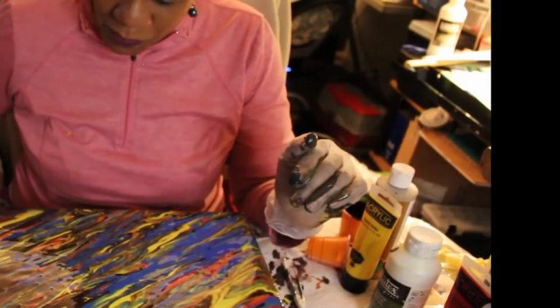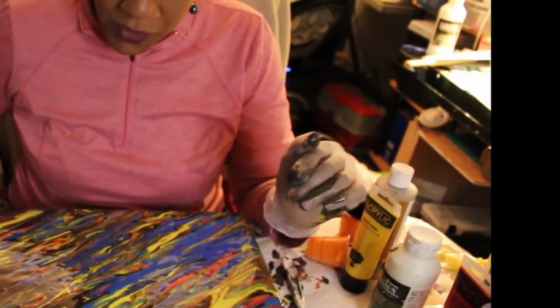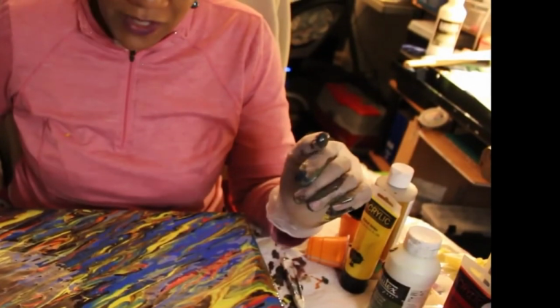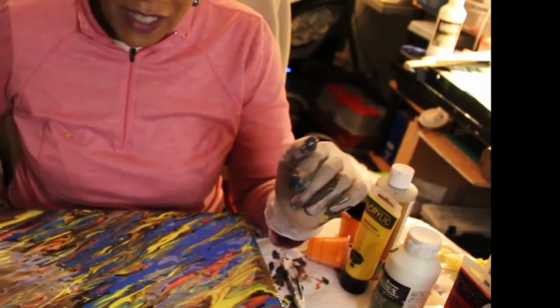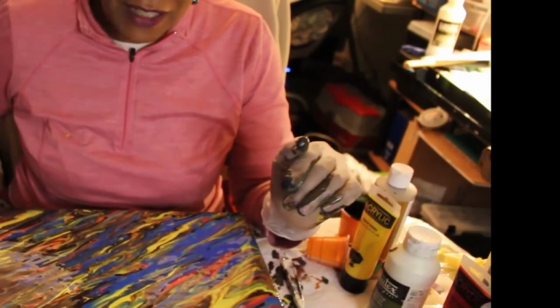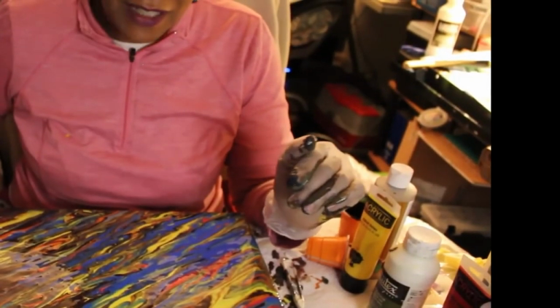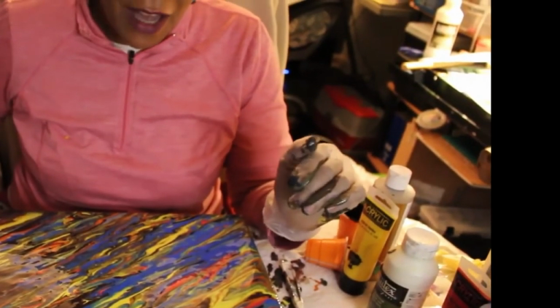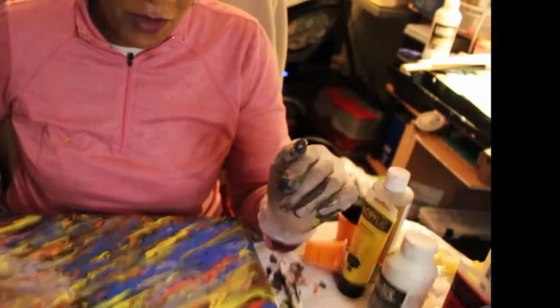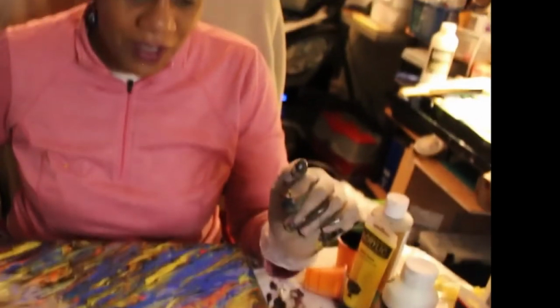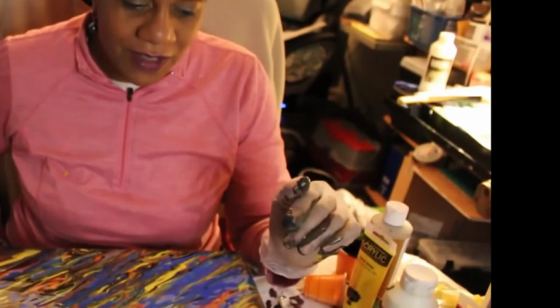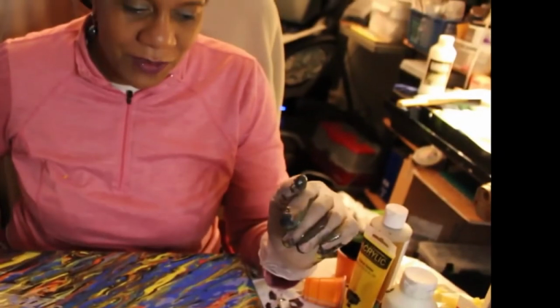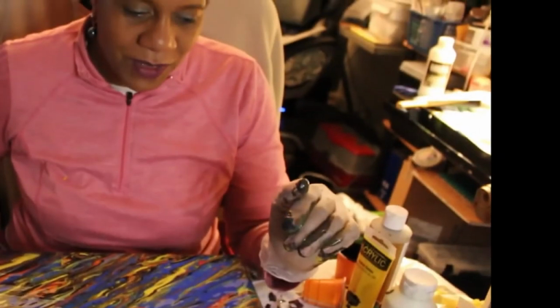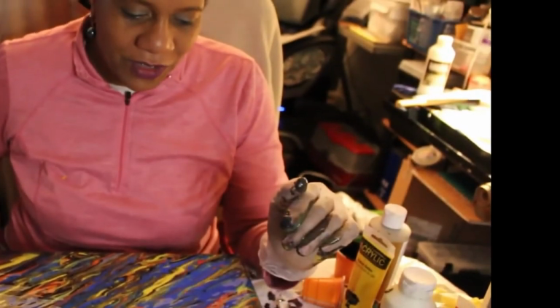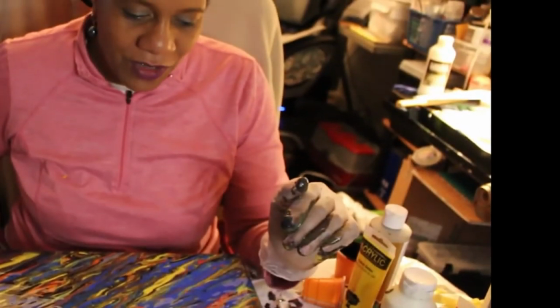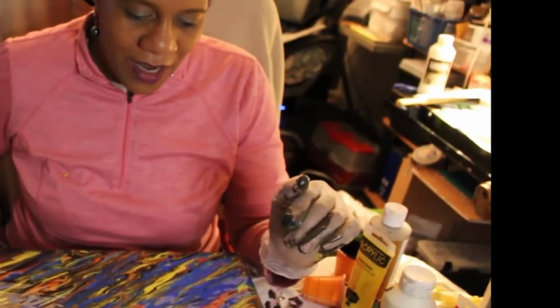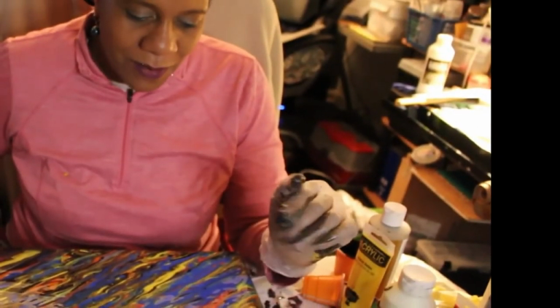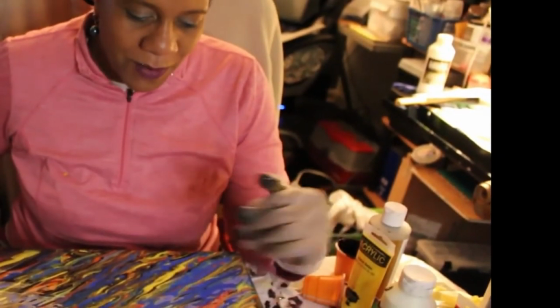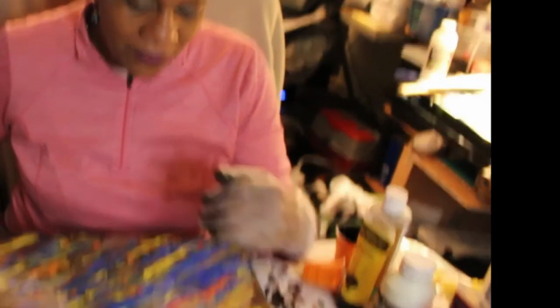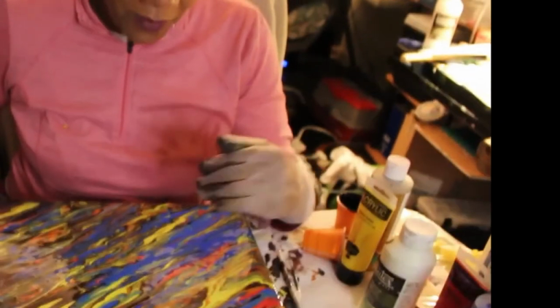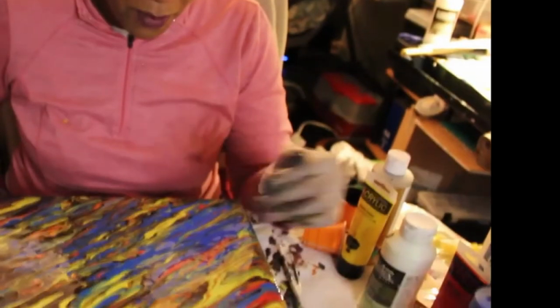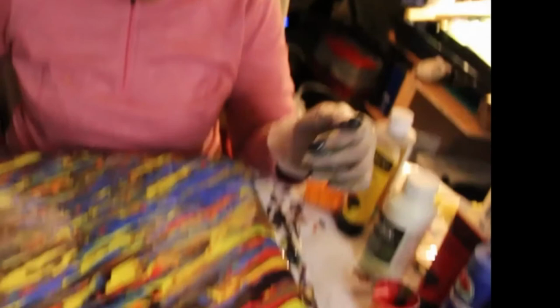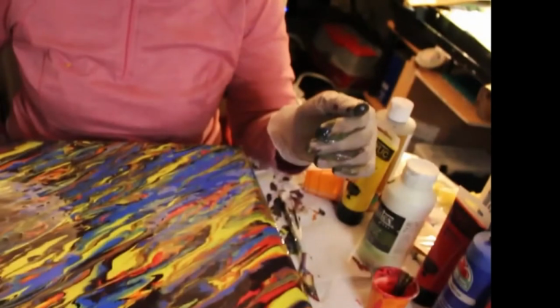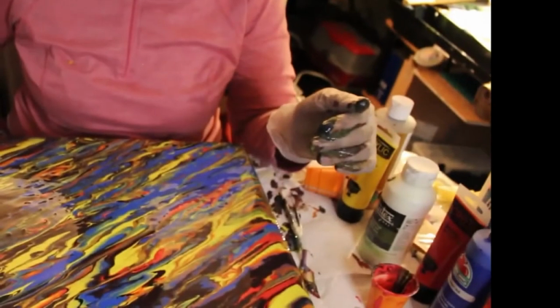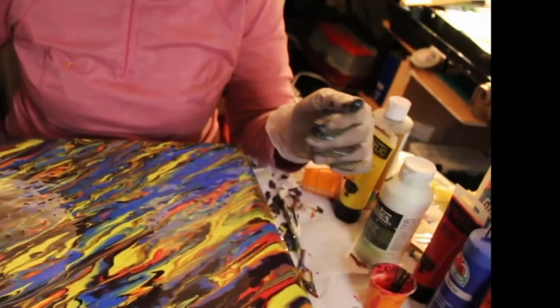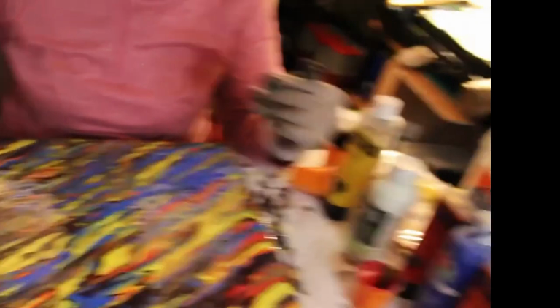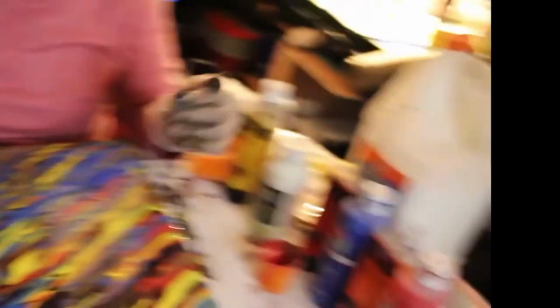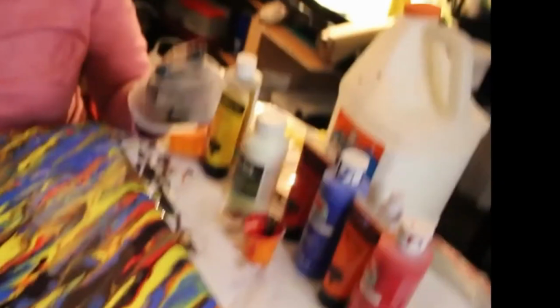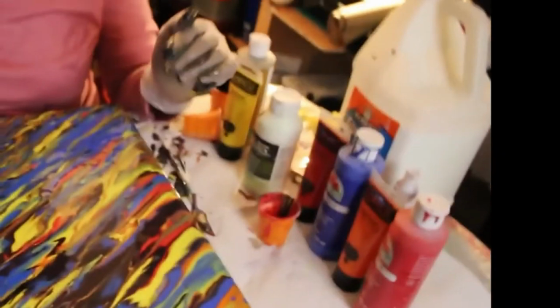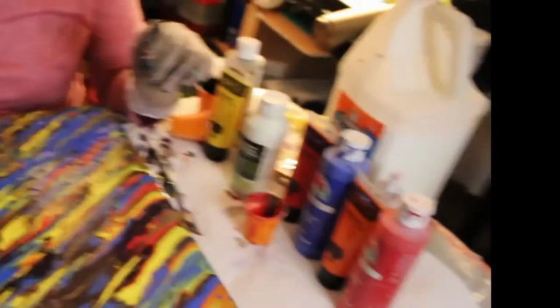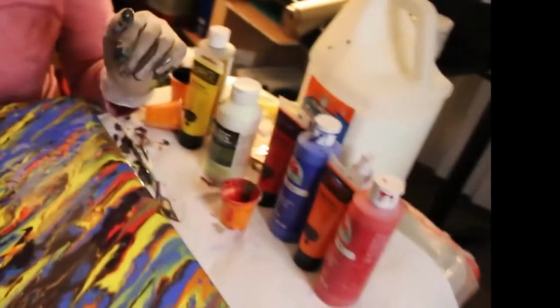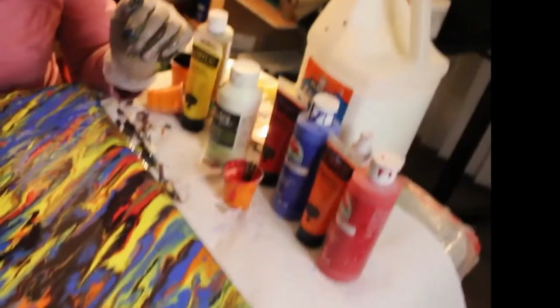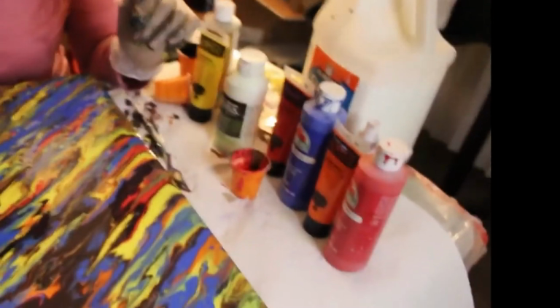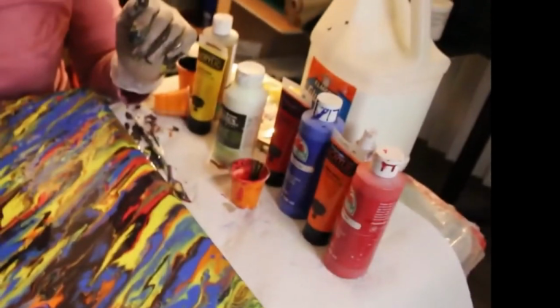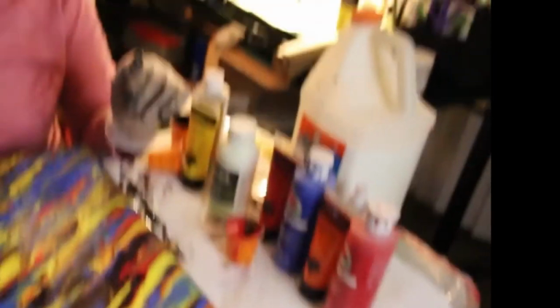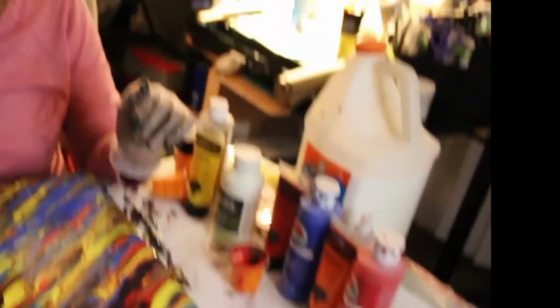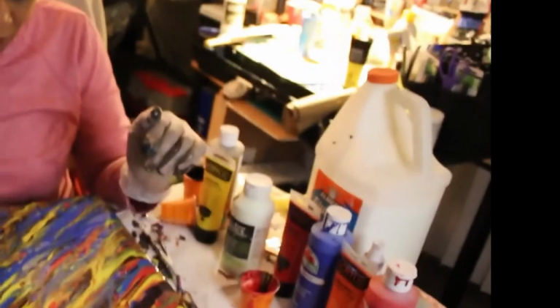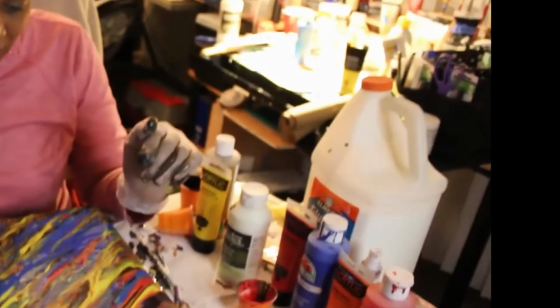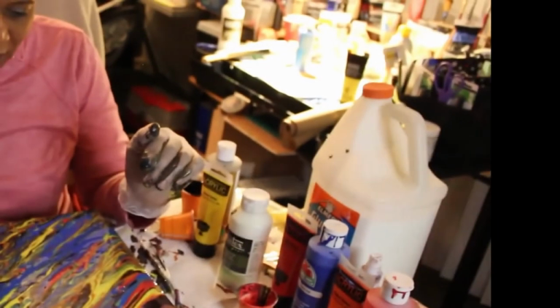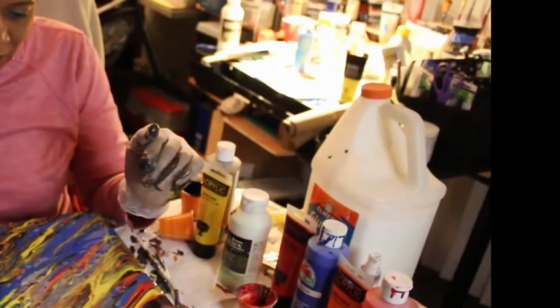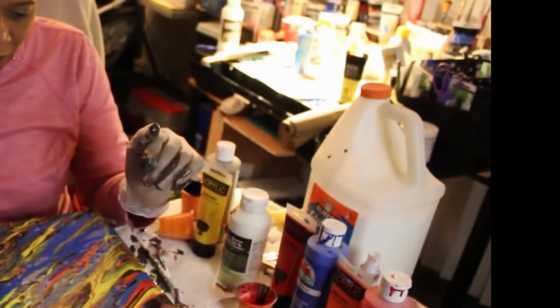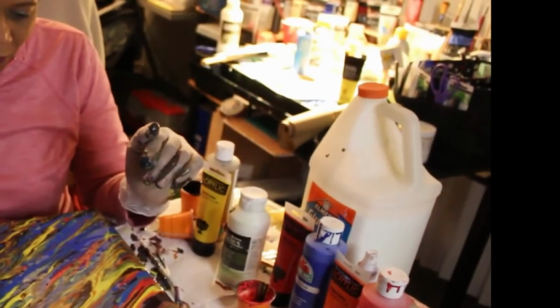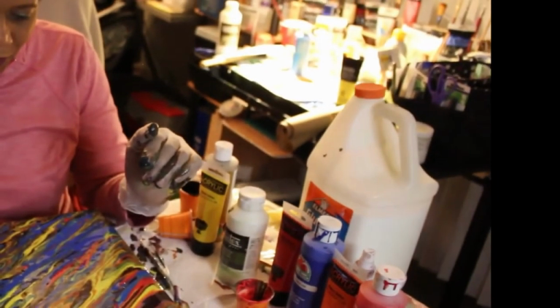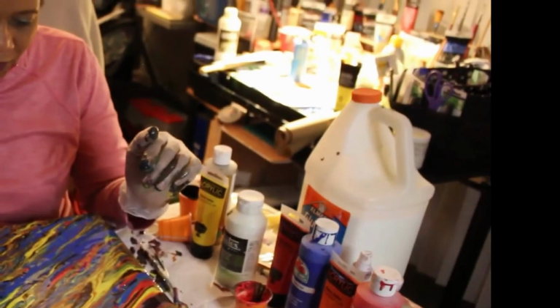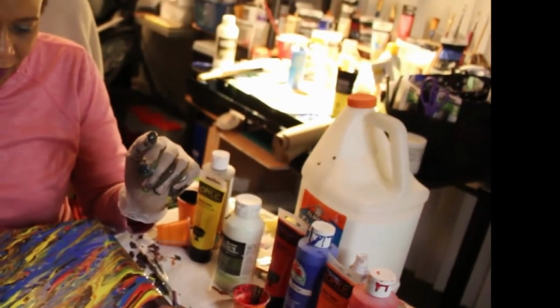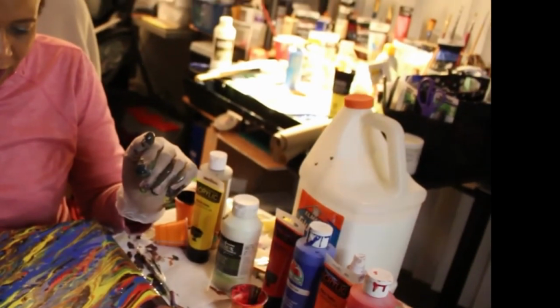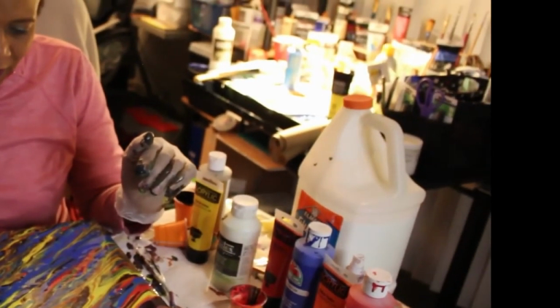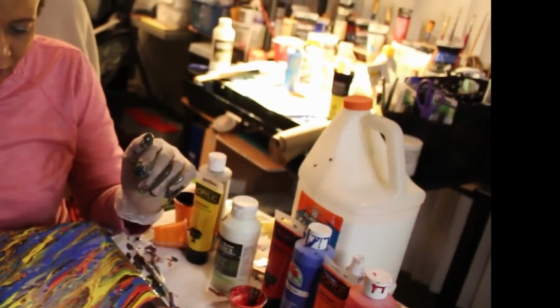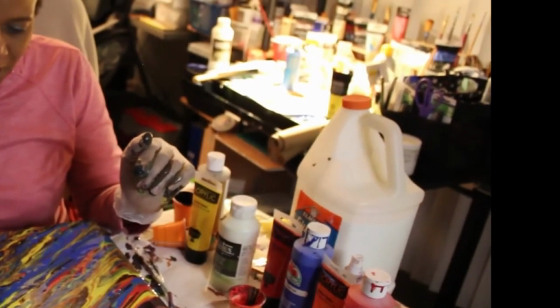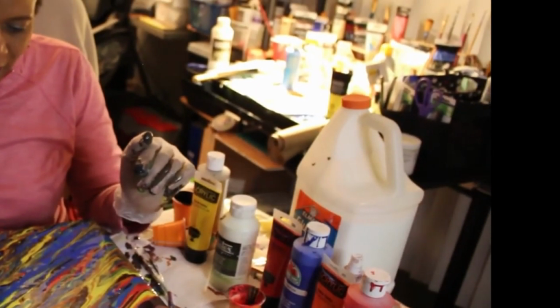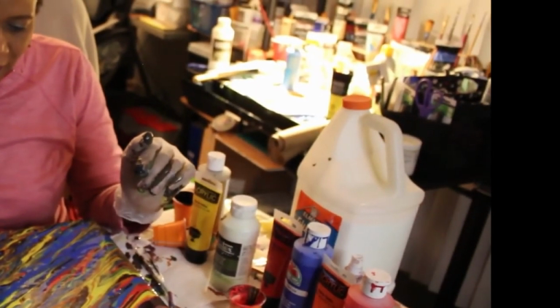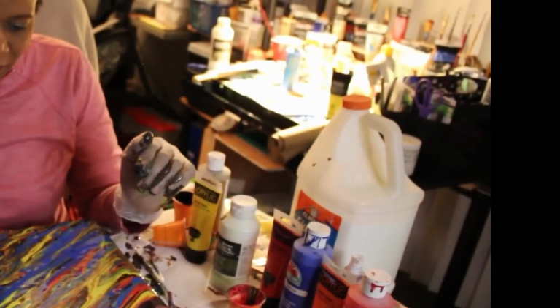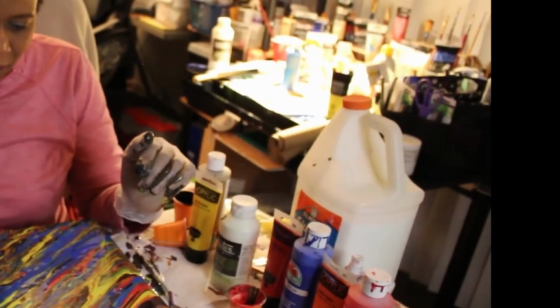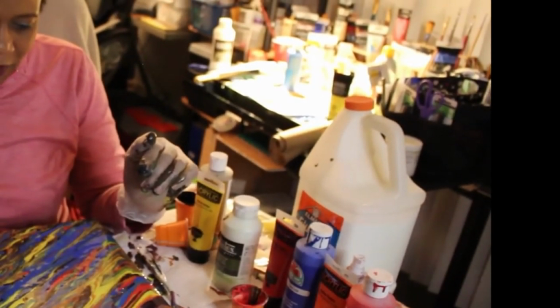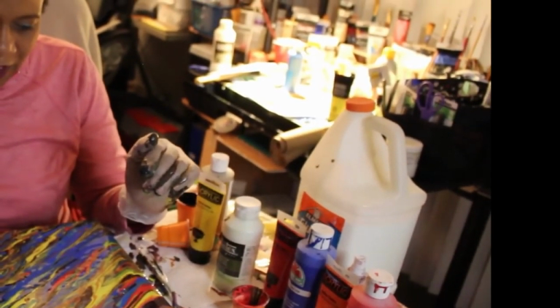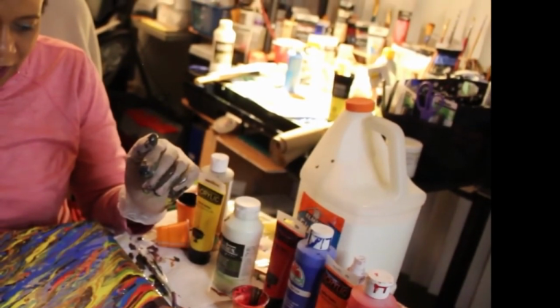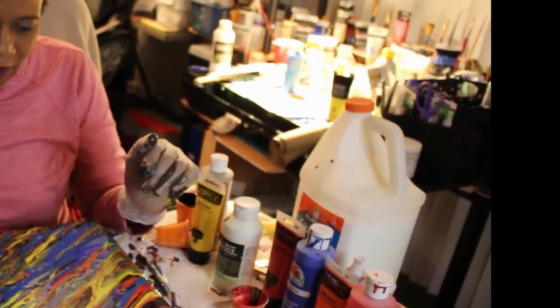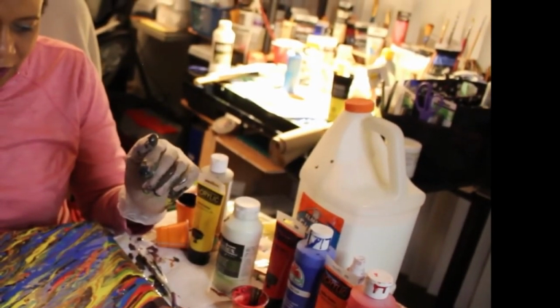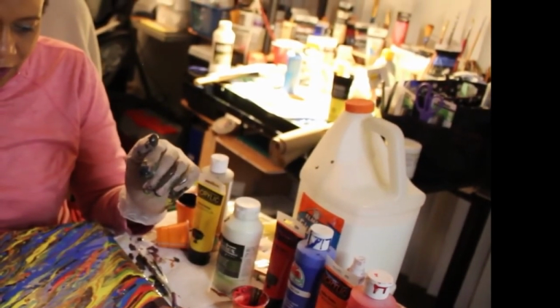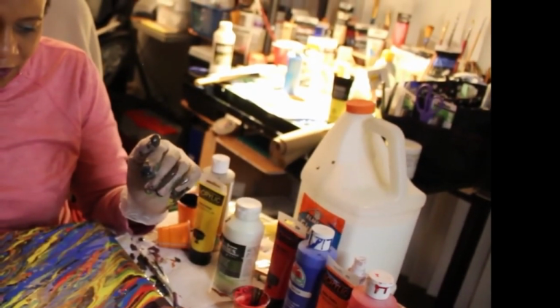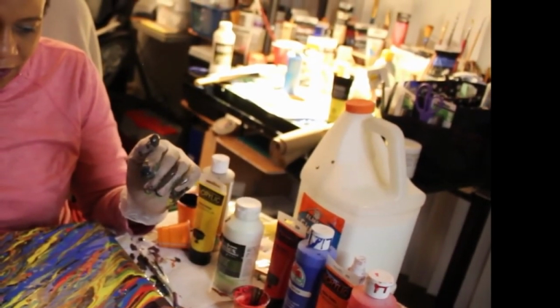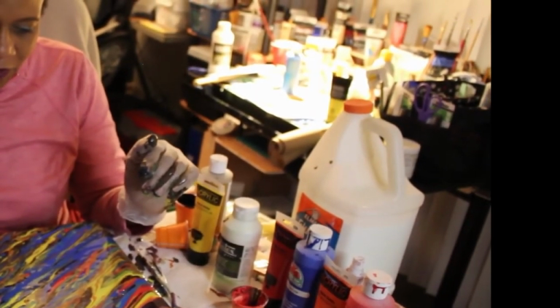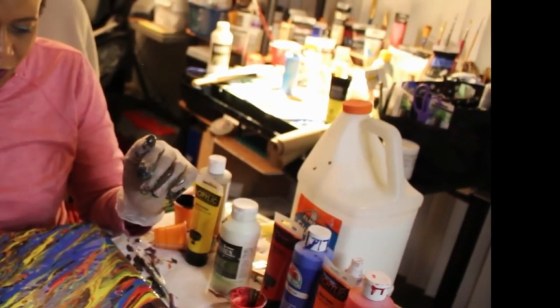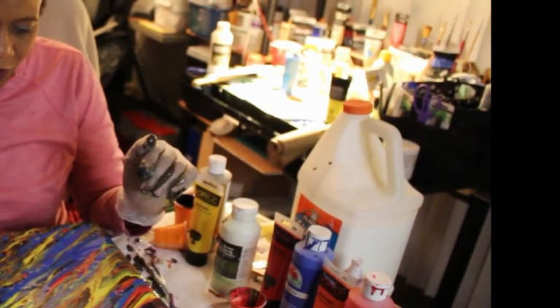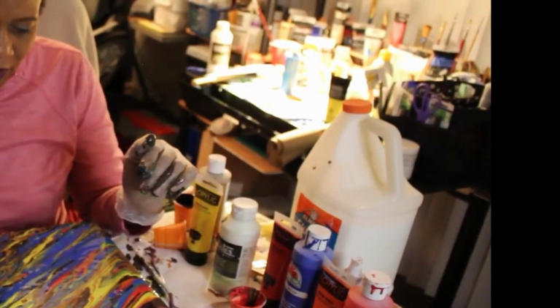We'll see how it looks when it dries, but if it blends, I'll go back to using it as a background for Tina Turner's drawing.